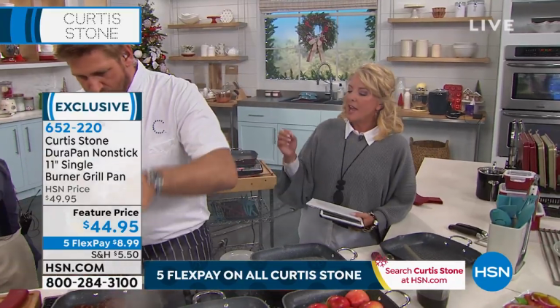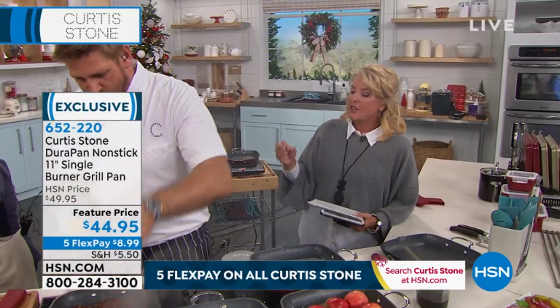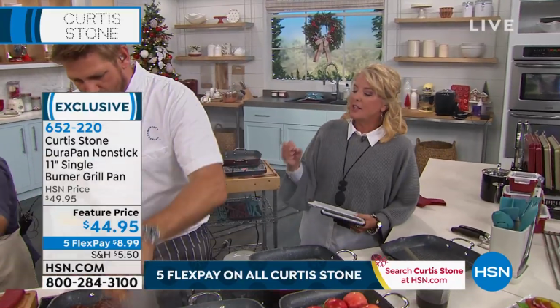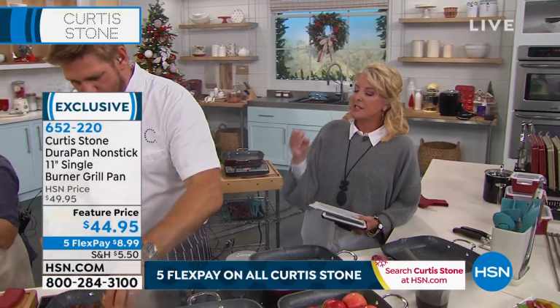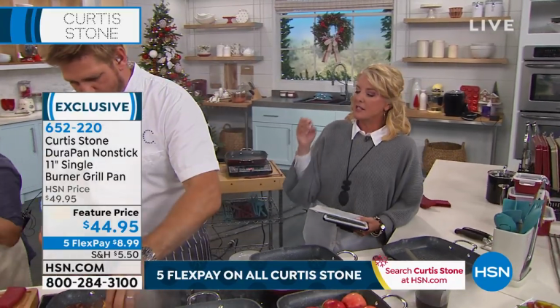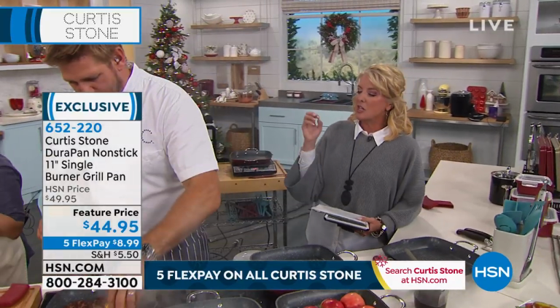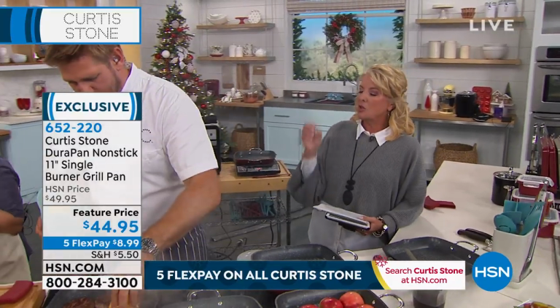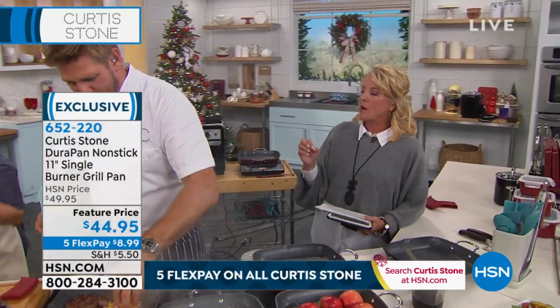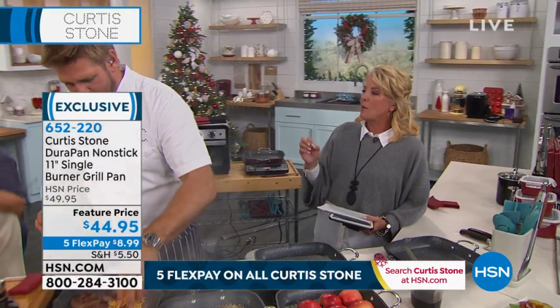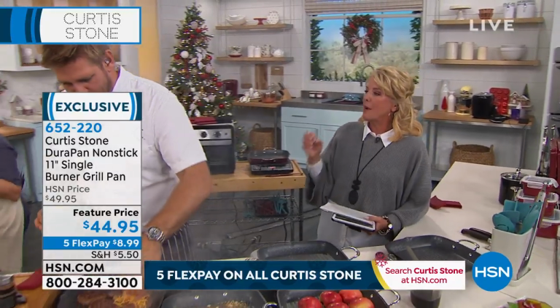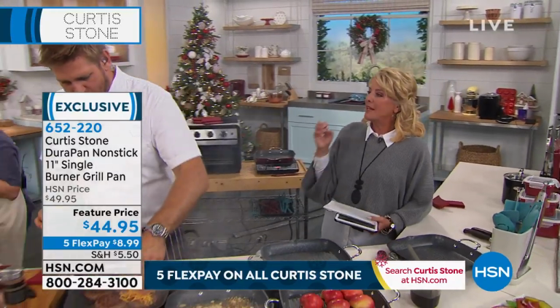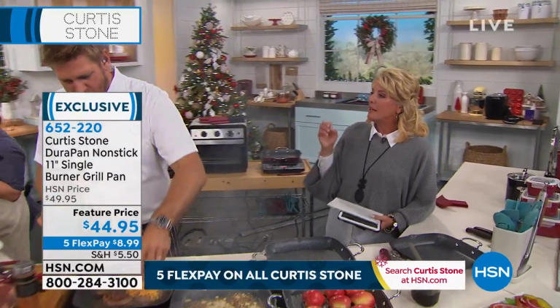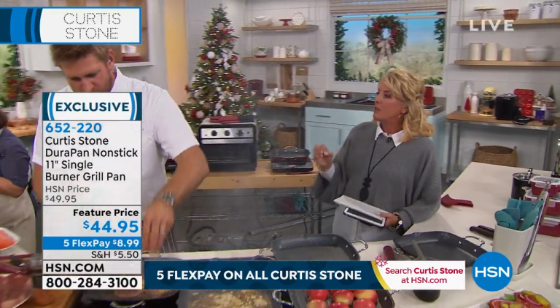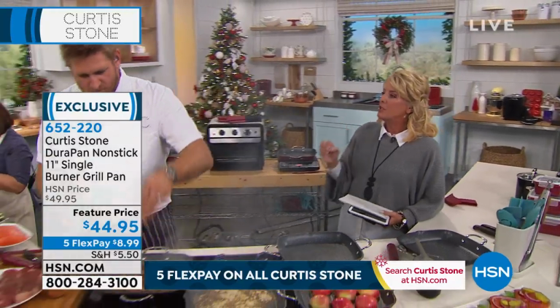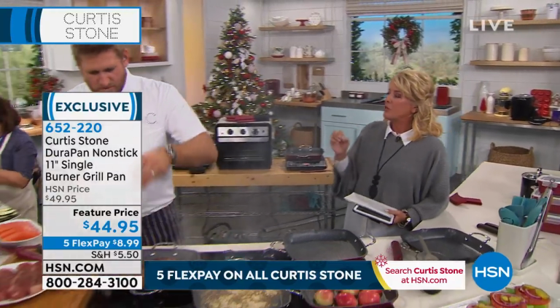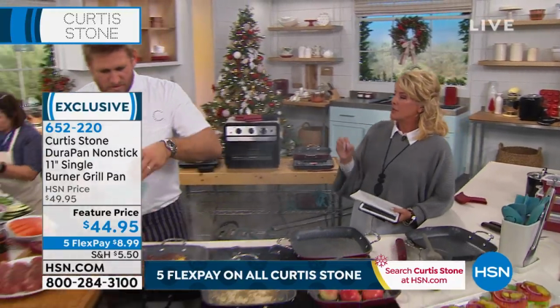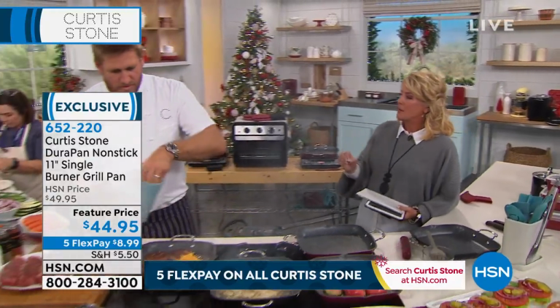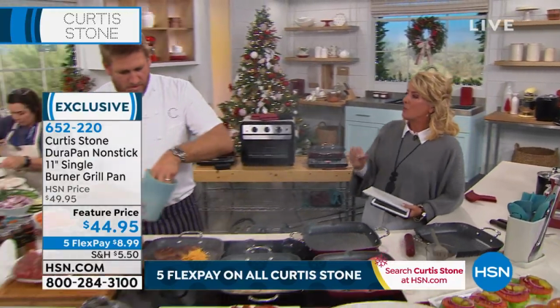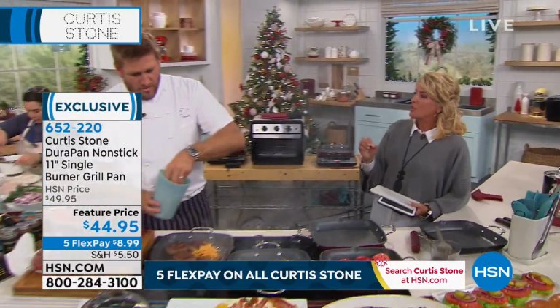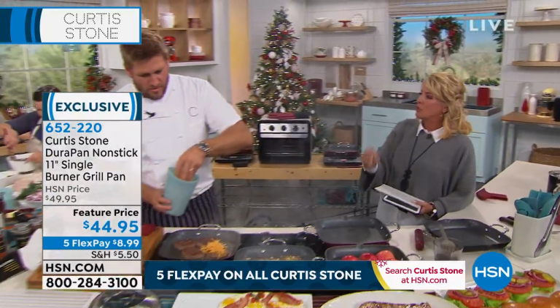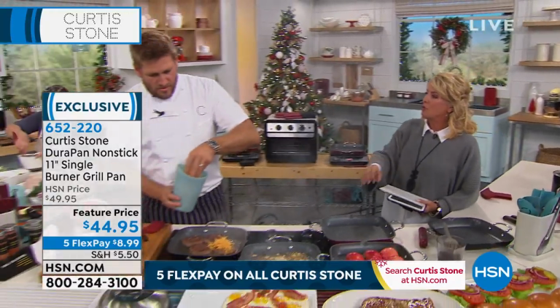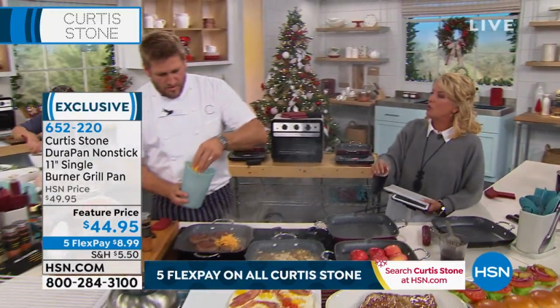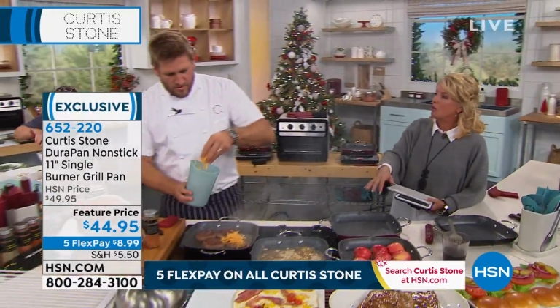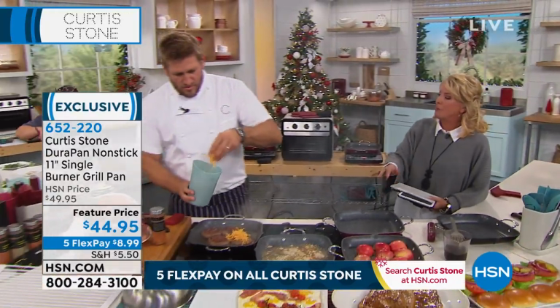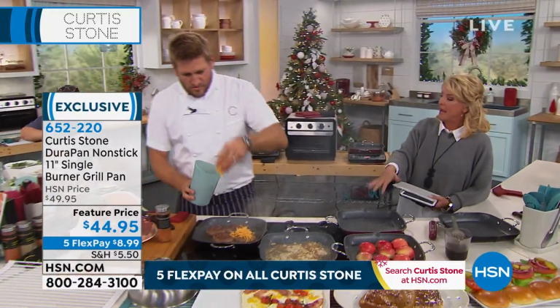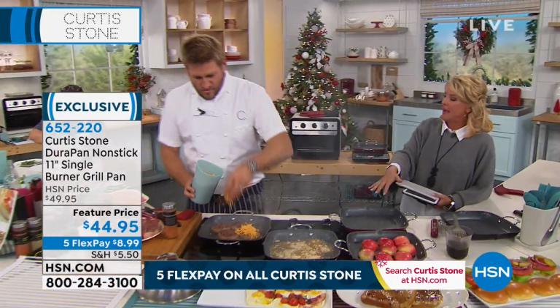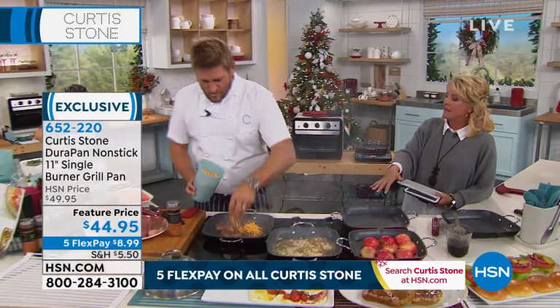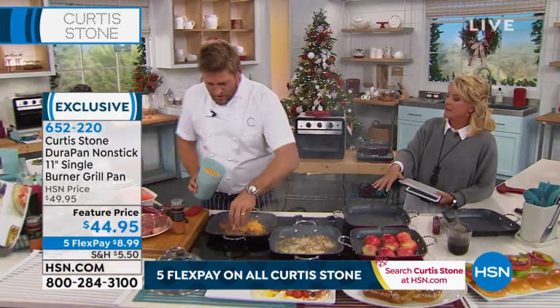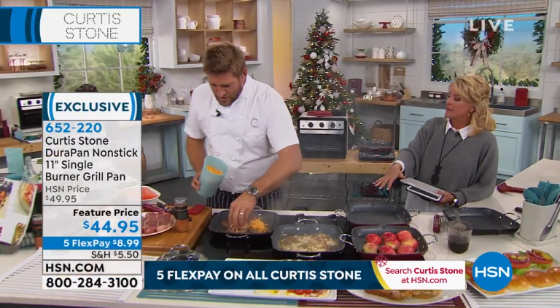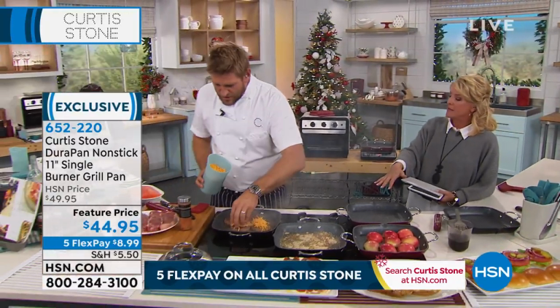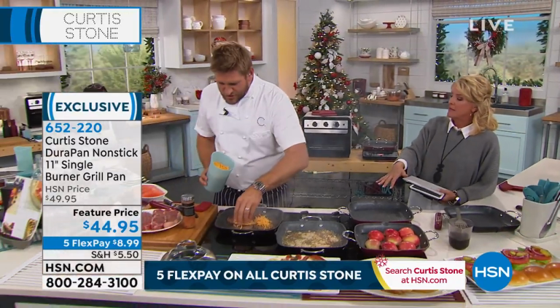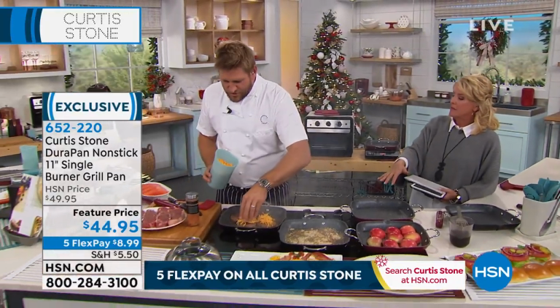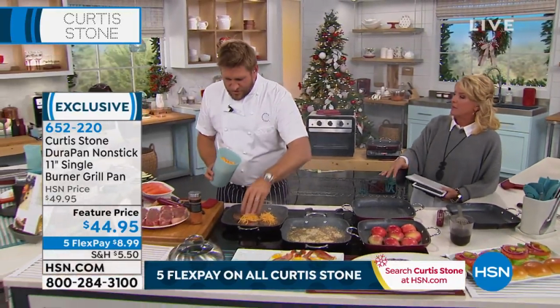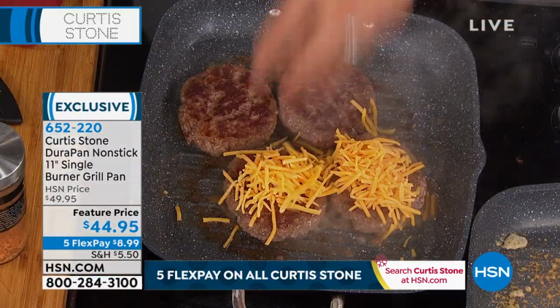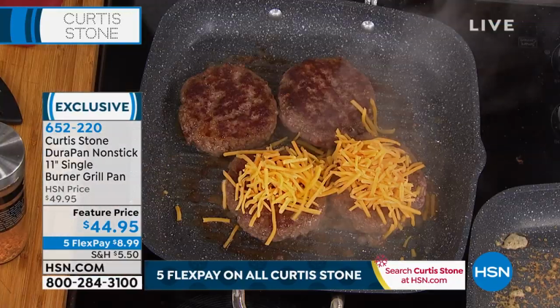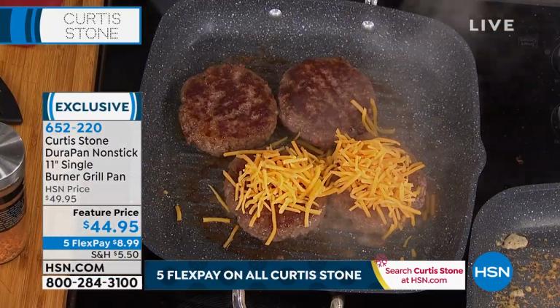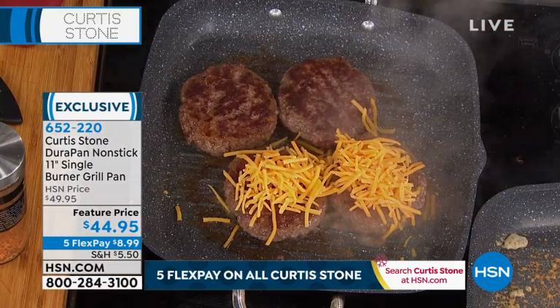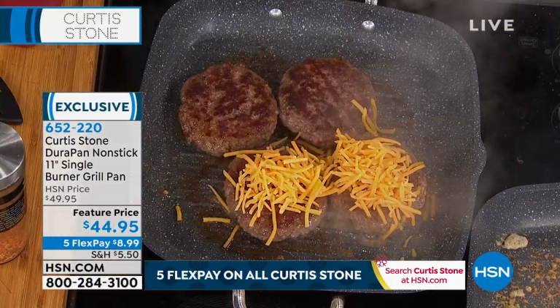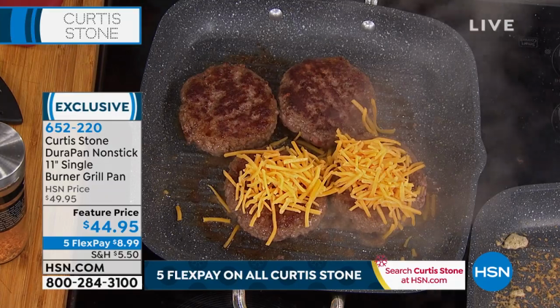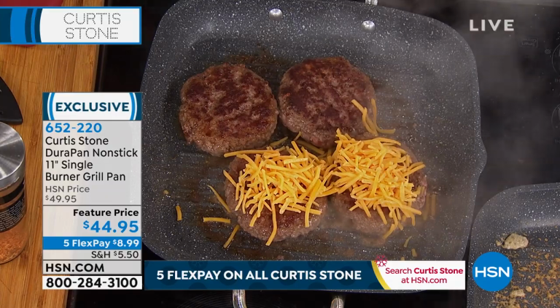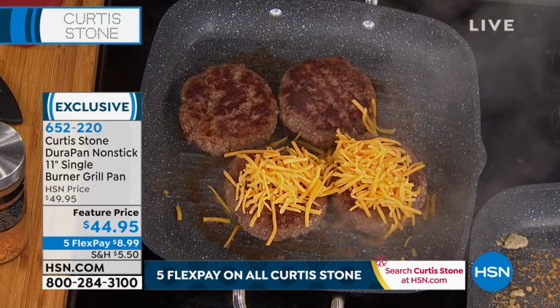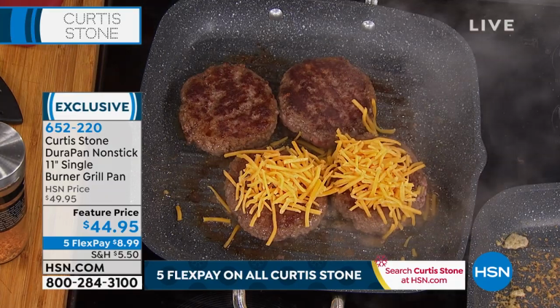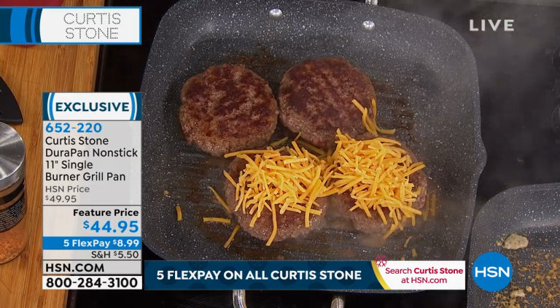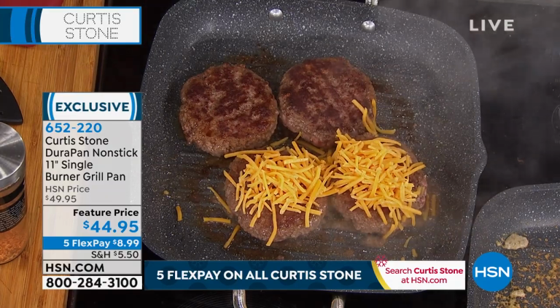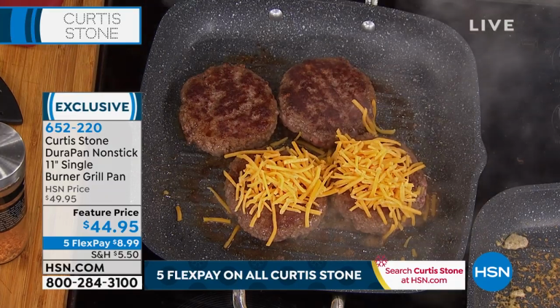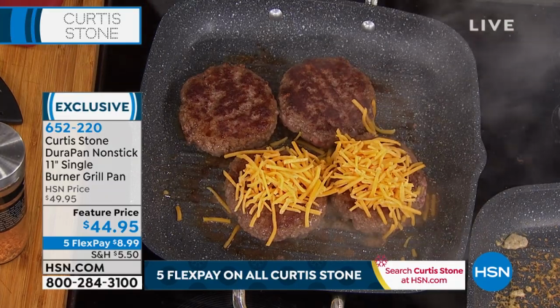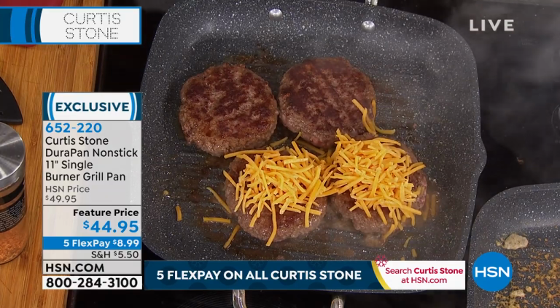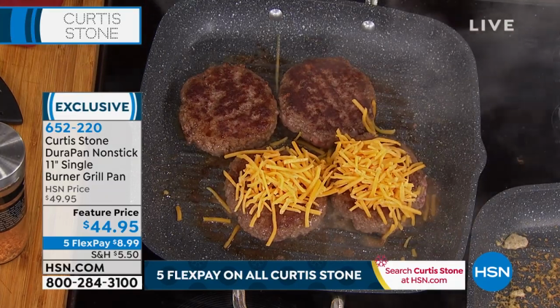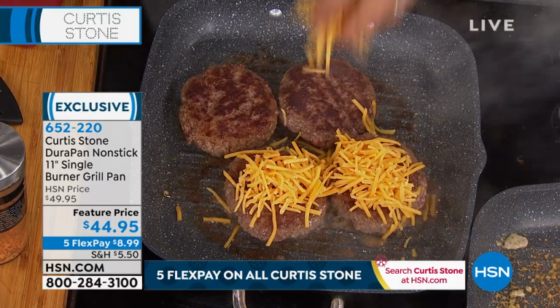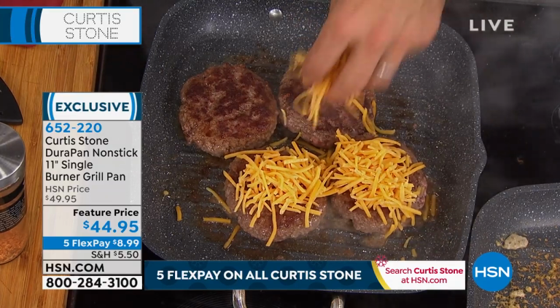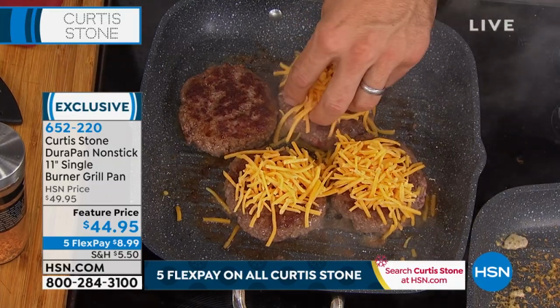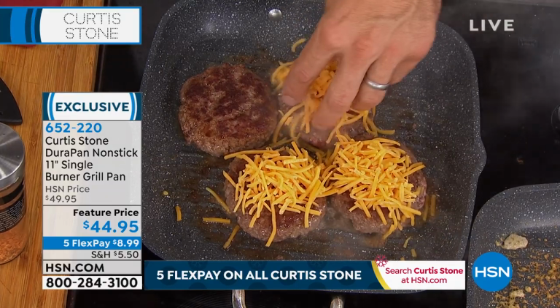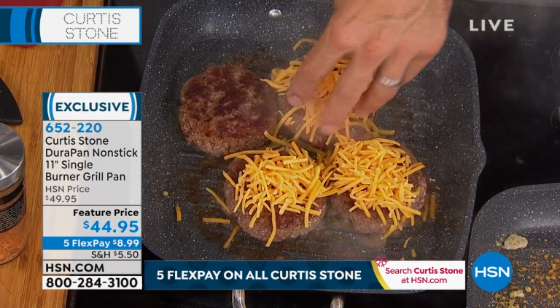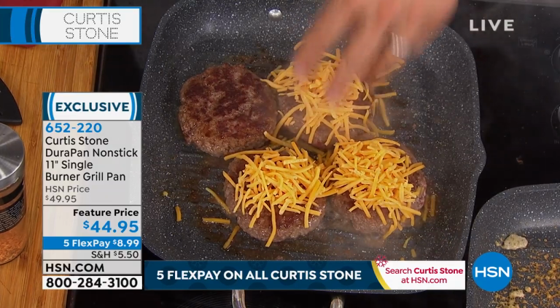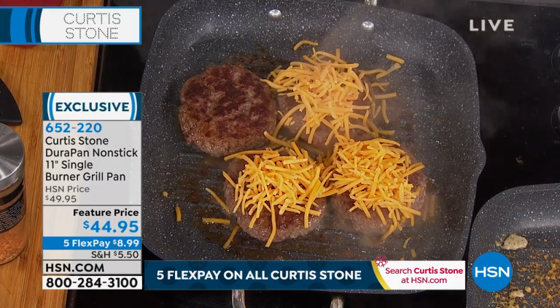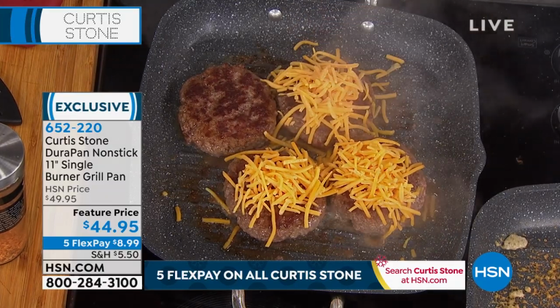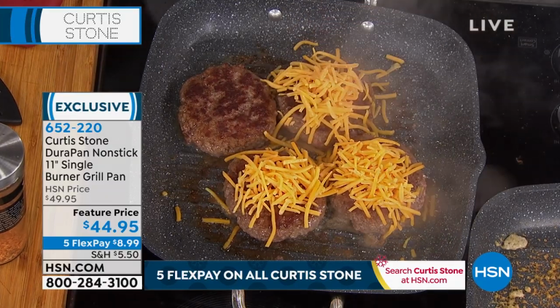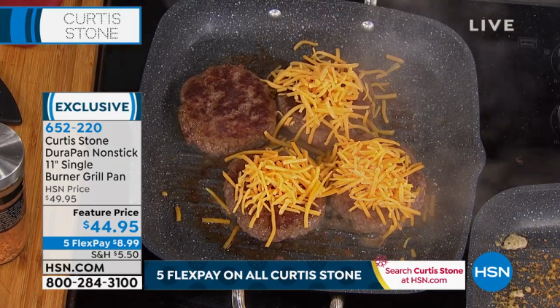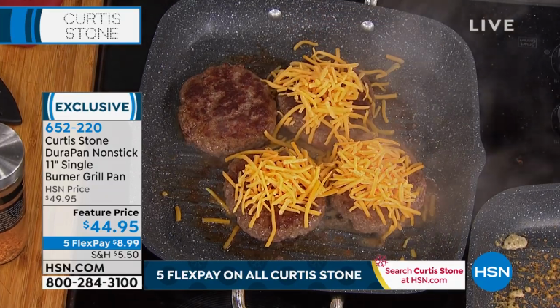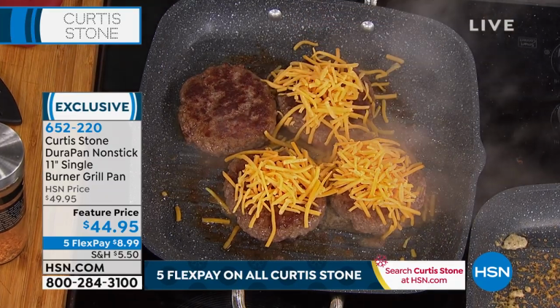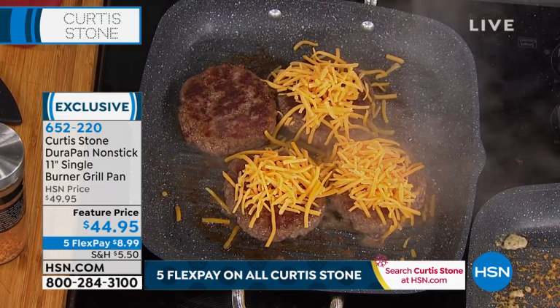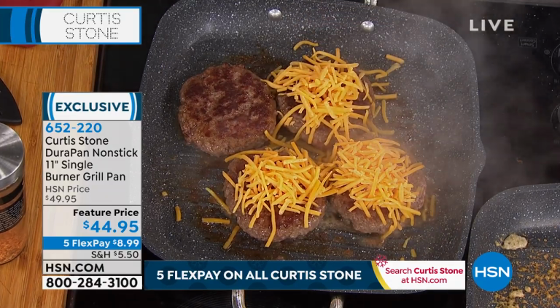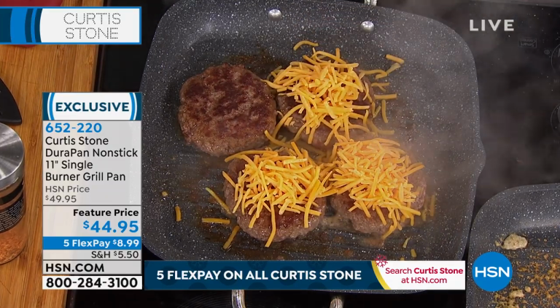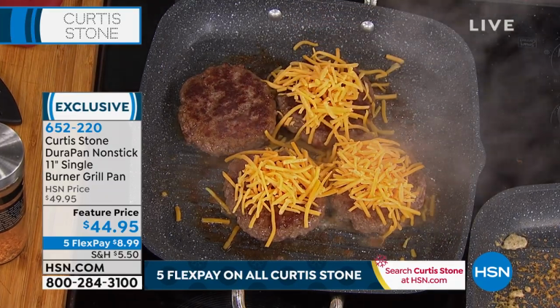I think this is a great way to introduce someone to your pans. Oh, it sure is. Look what I'm doing here — I'm throwing cheese under my burgers.